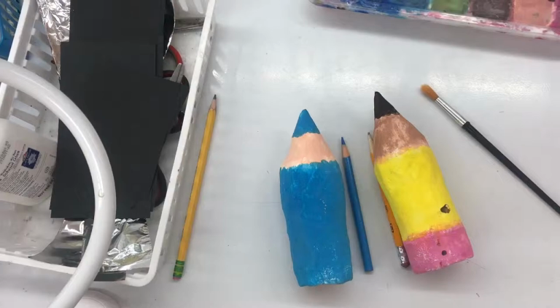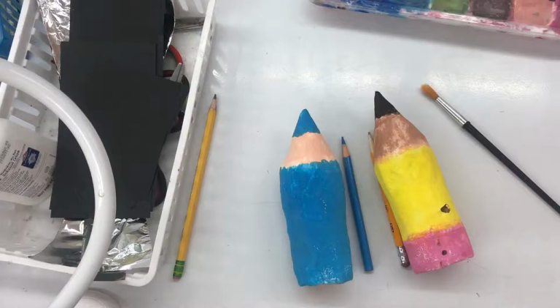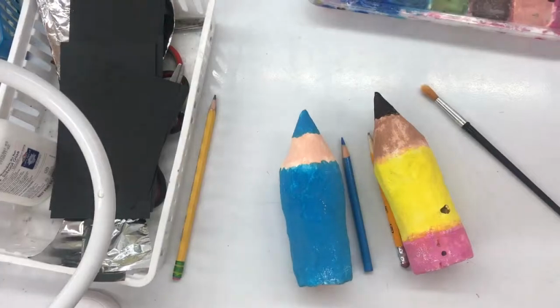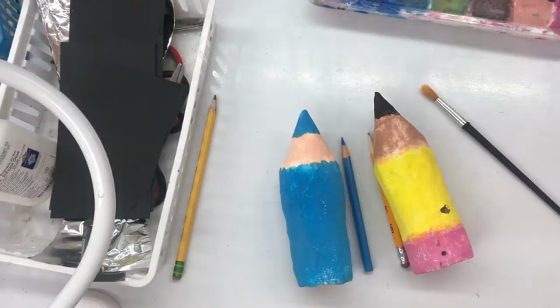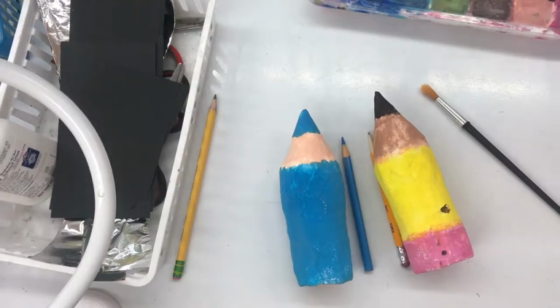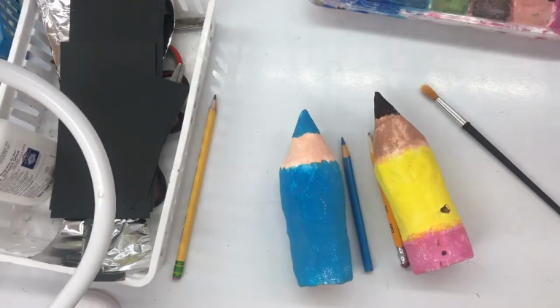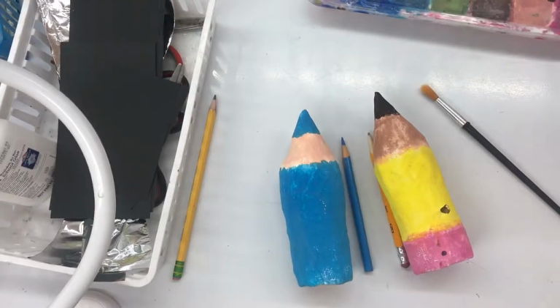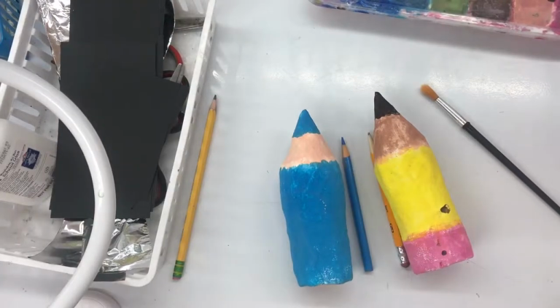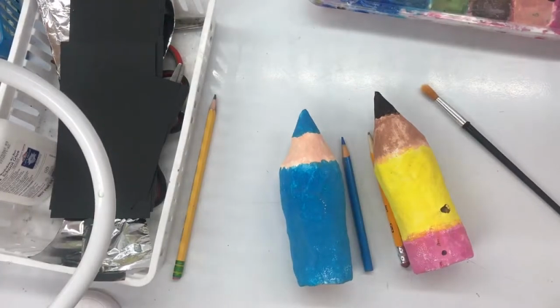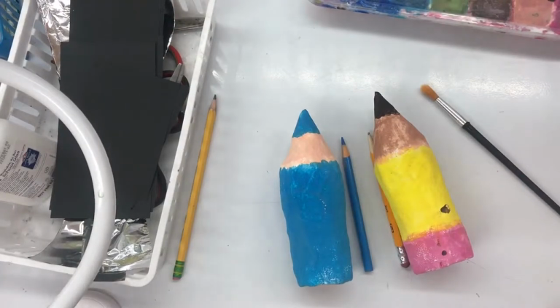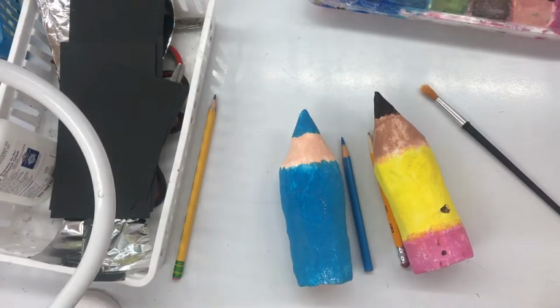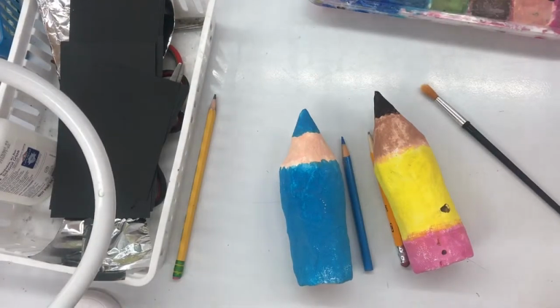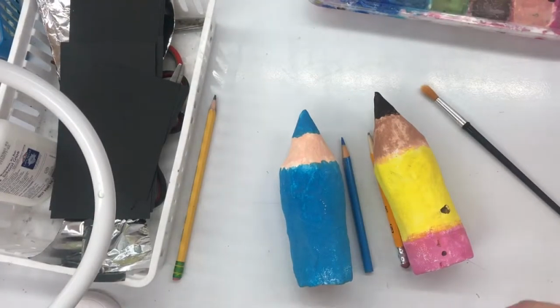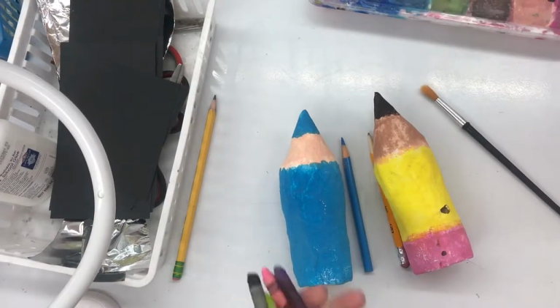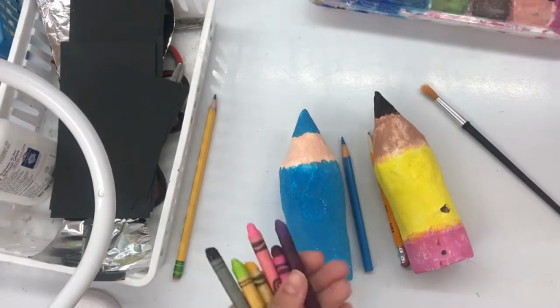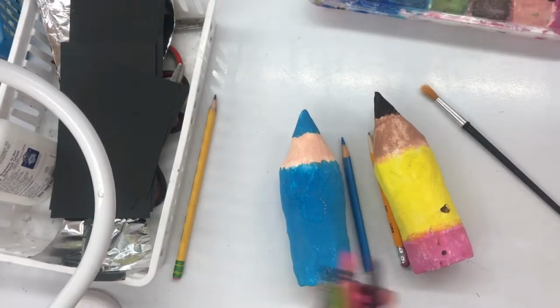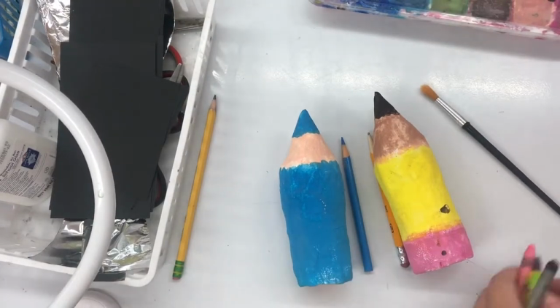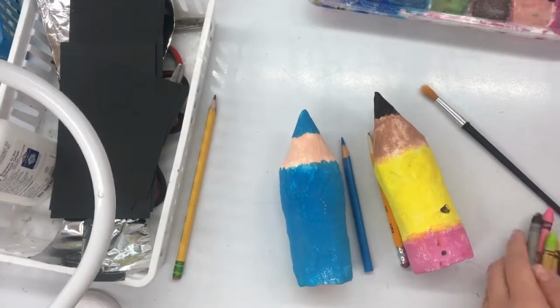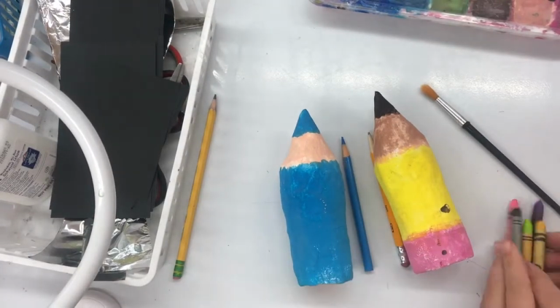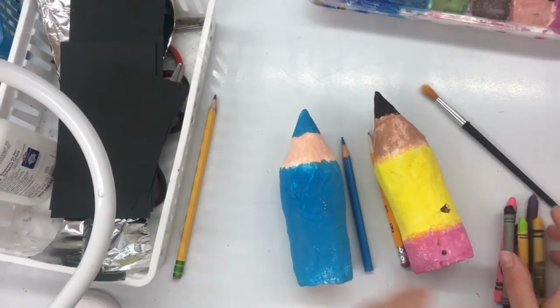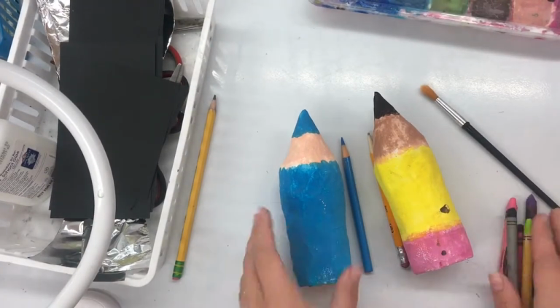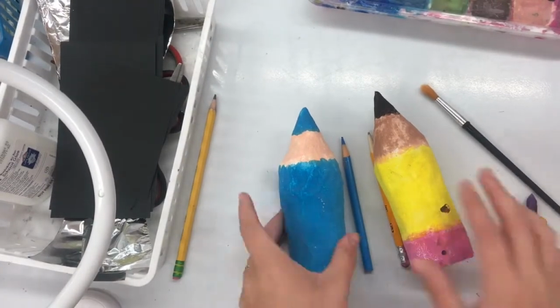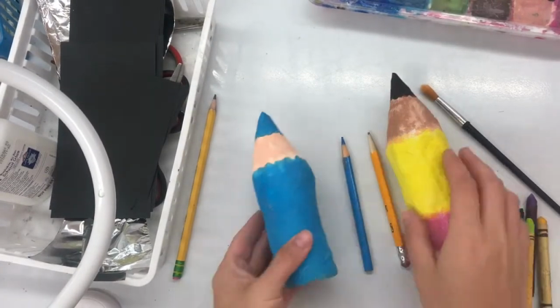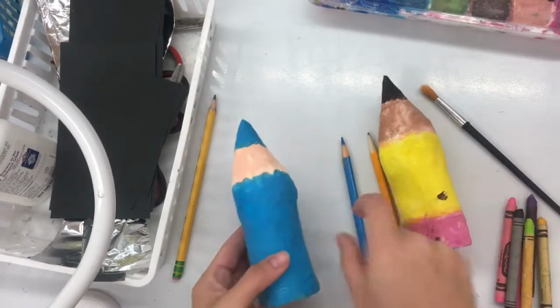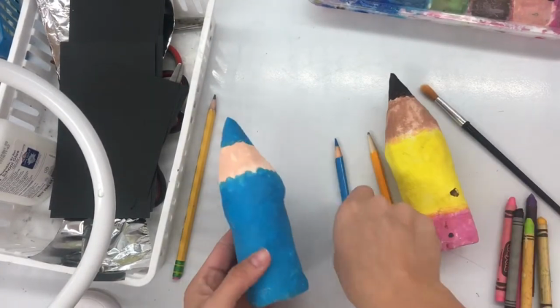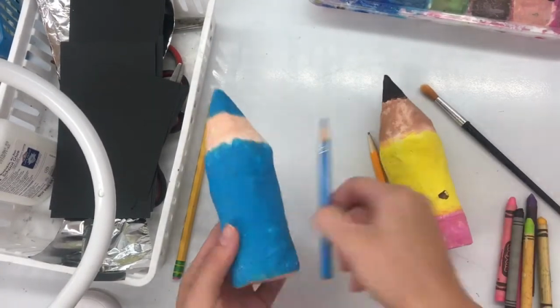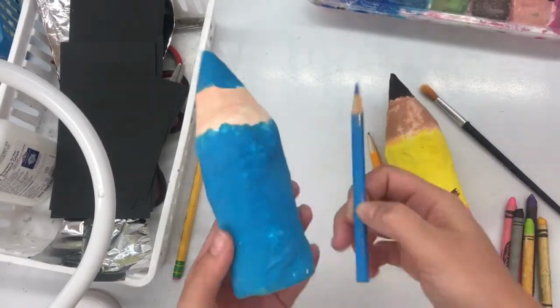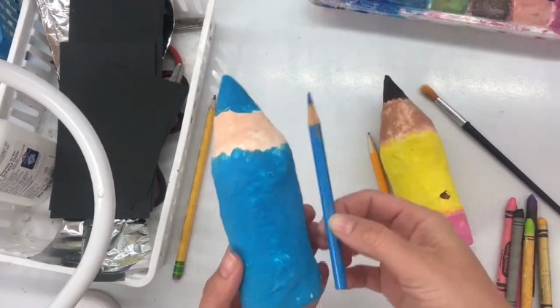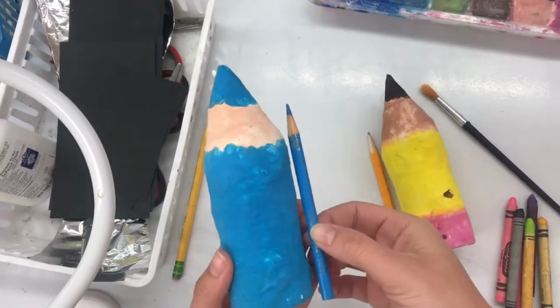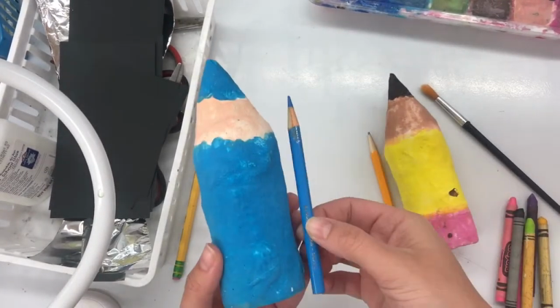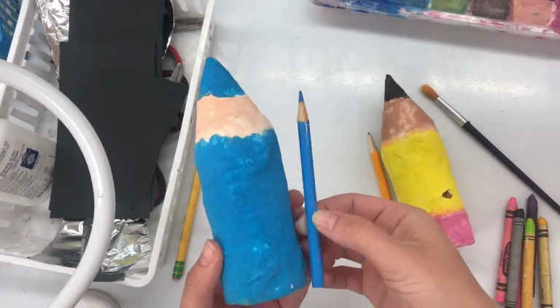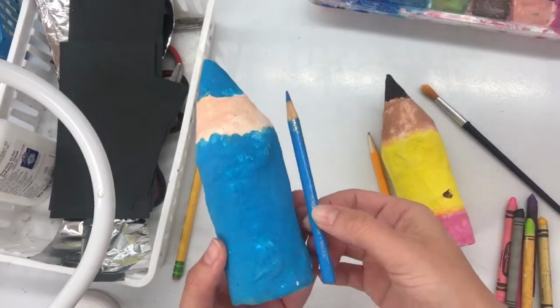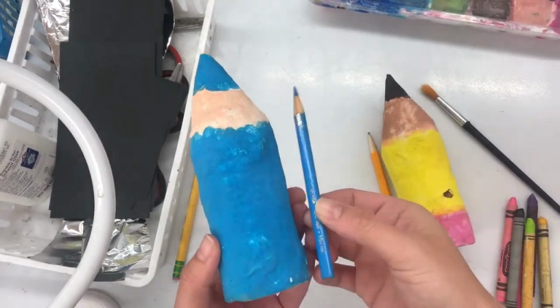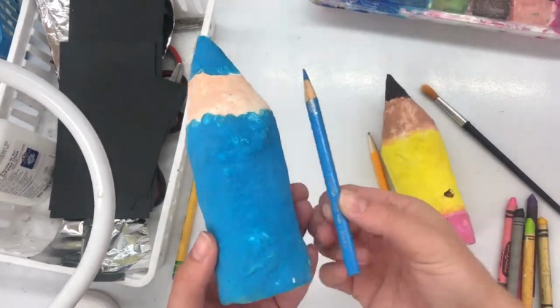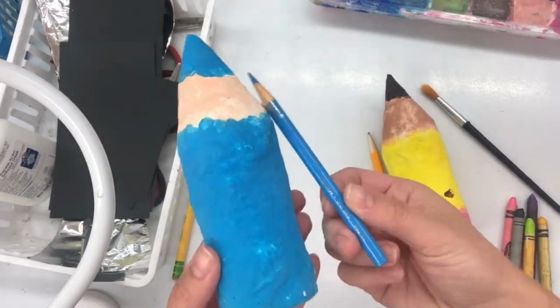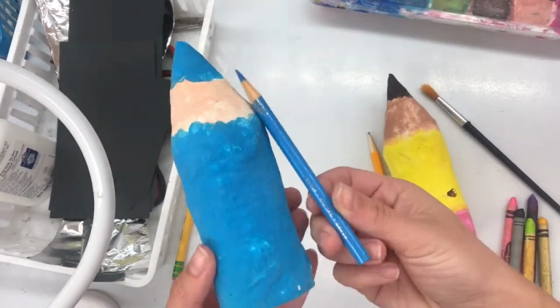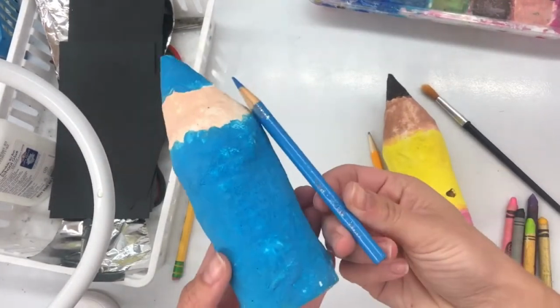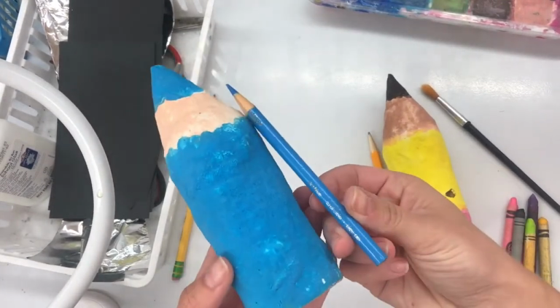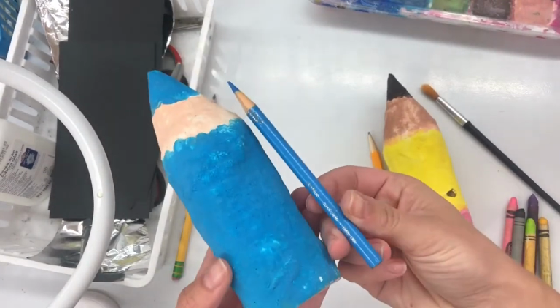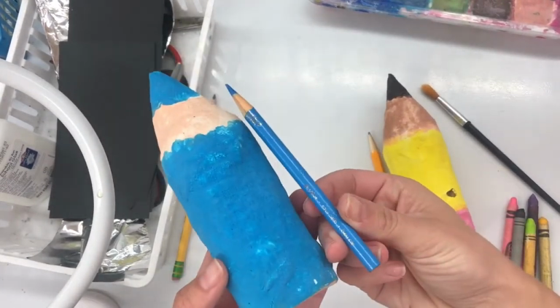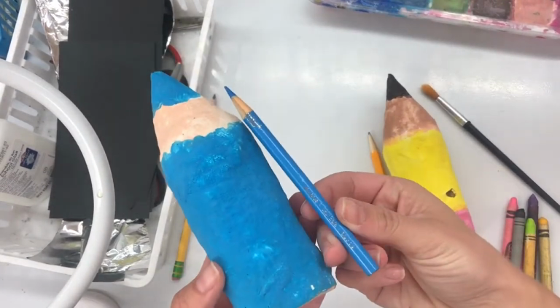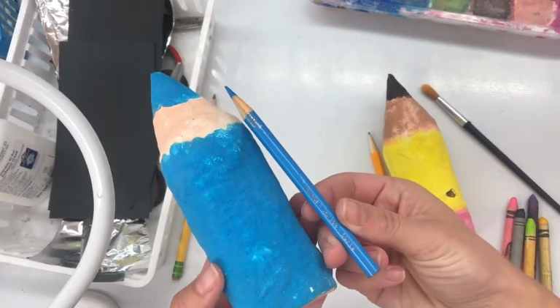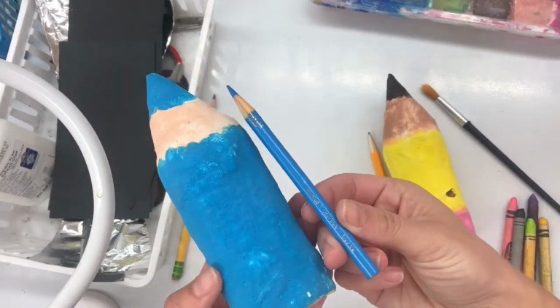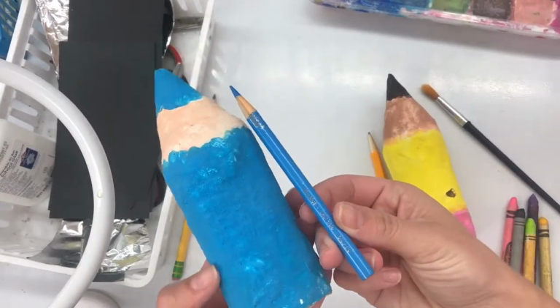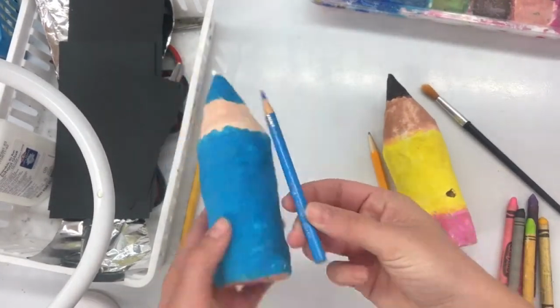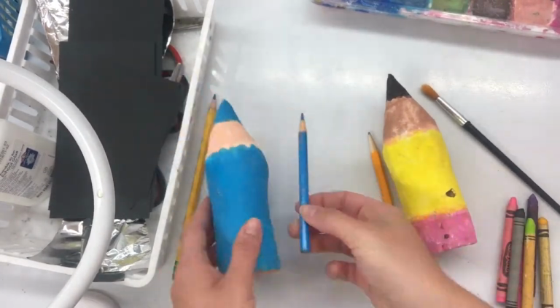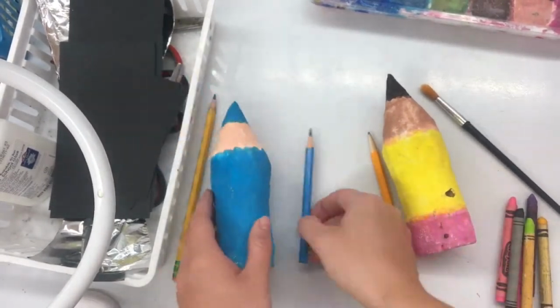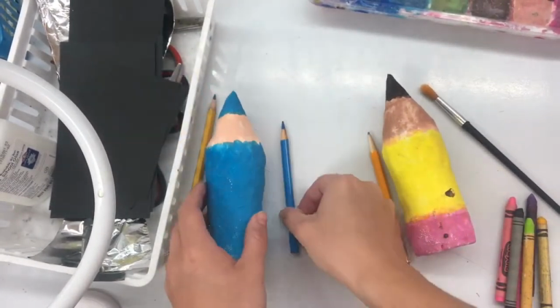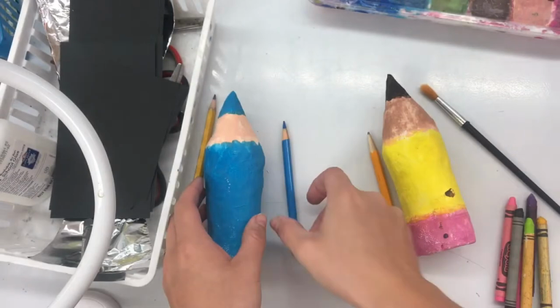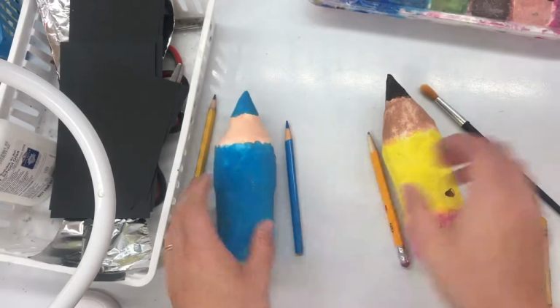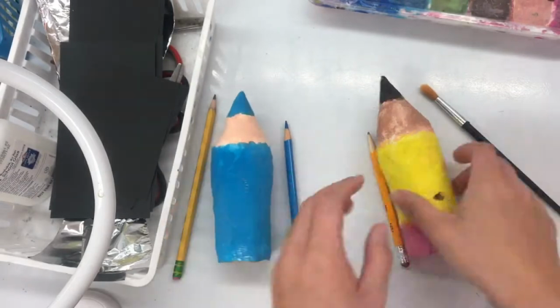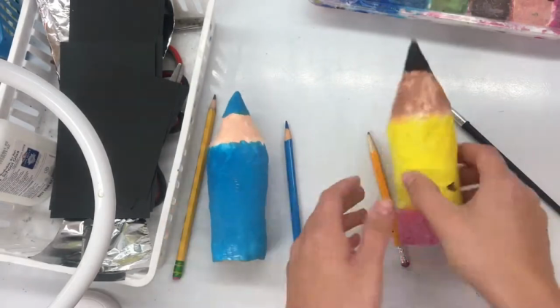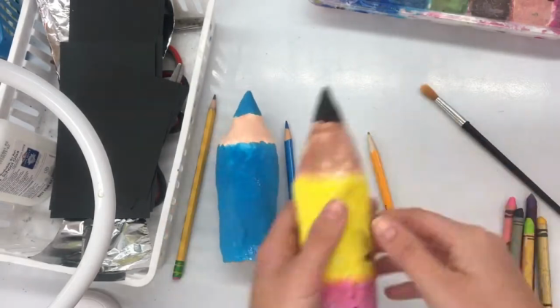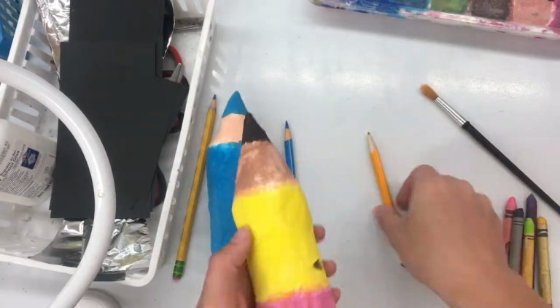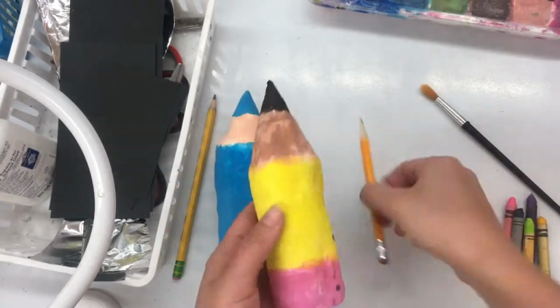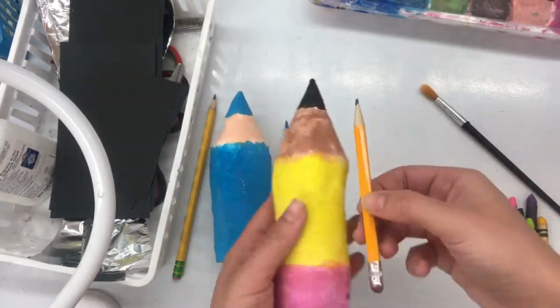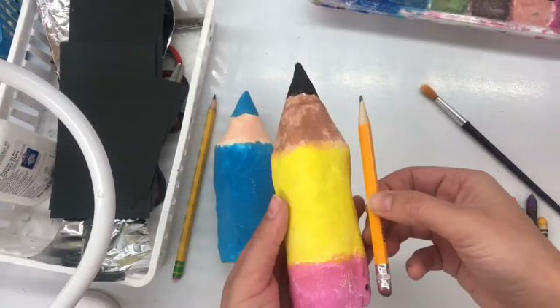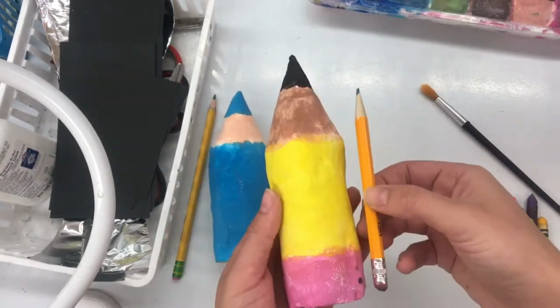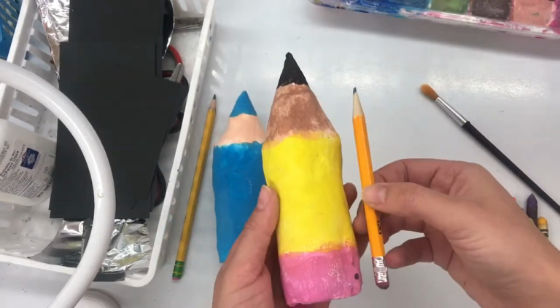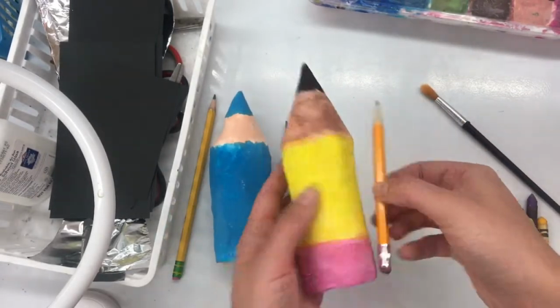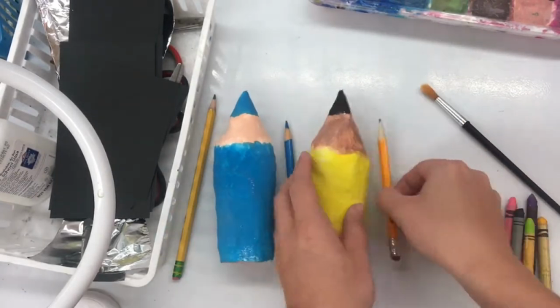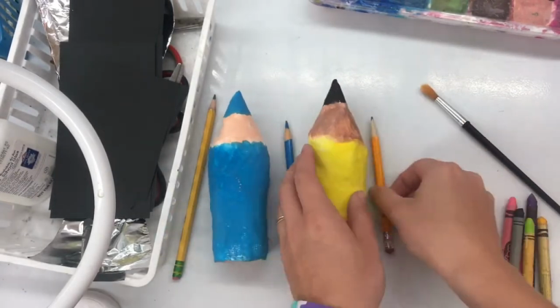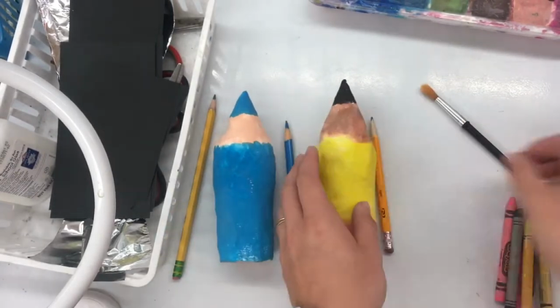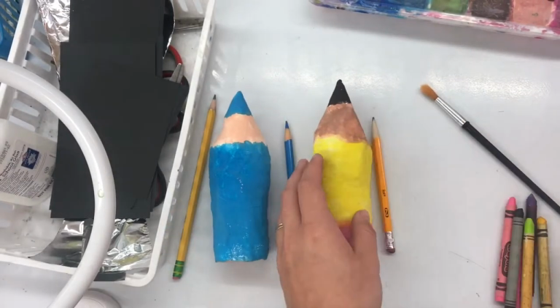Hello my most amazing artists! Today we're going to be adding on to our sculptures to make them look even more realistic.